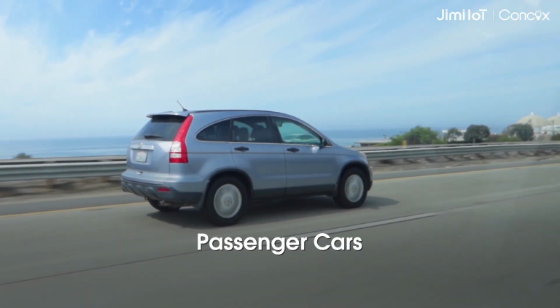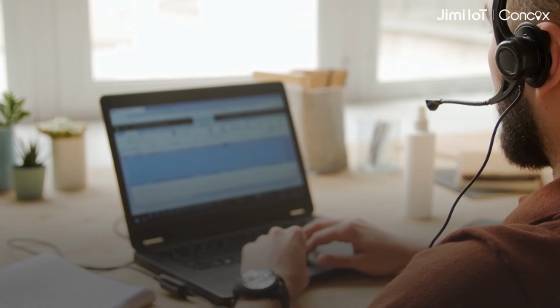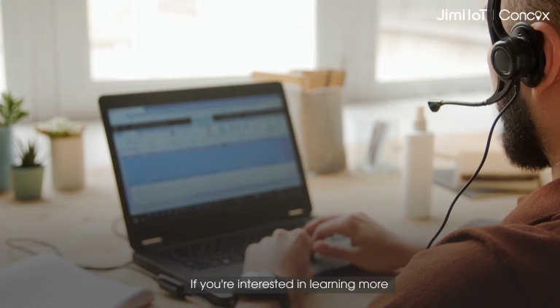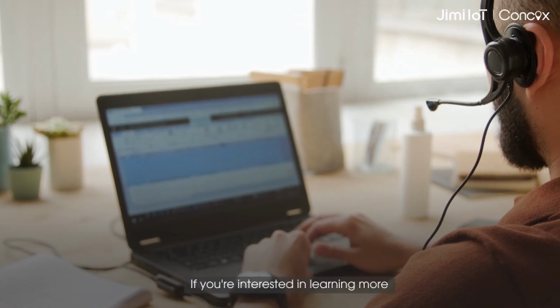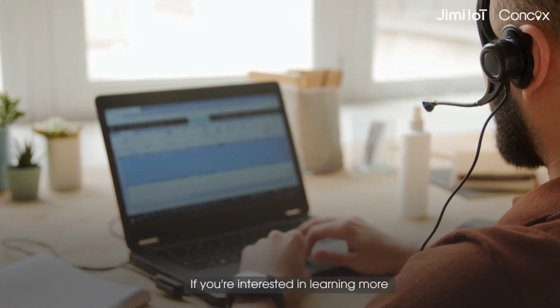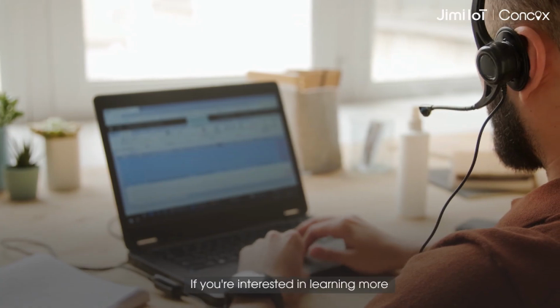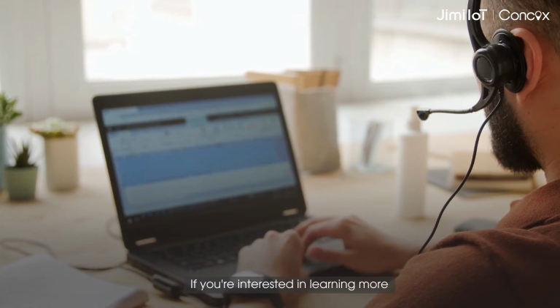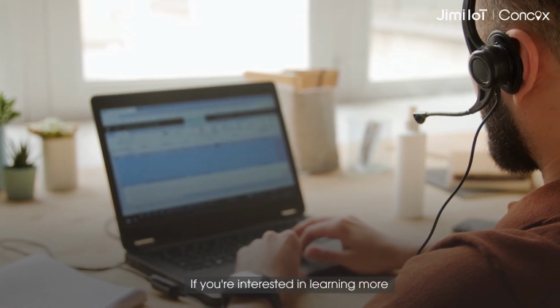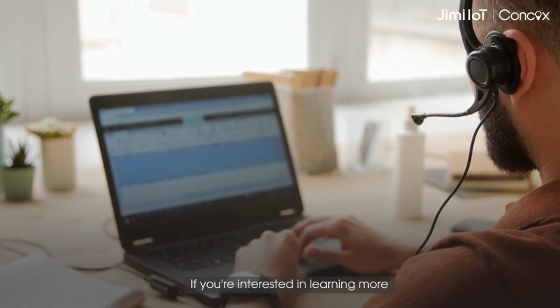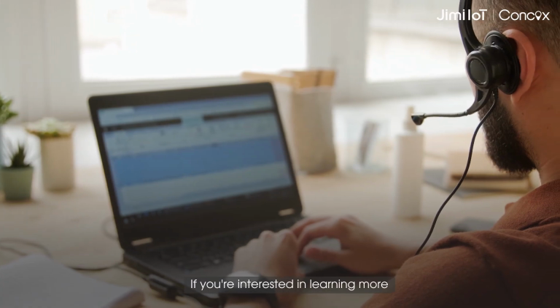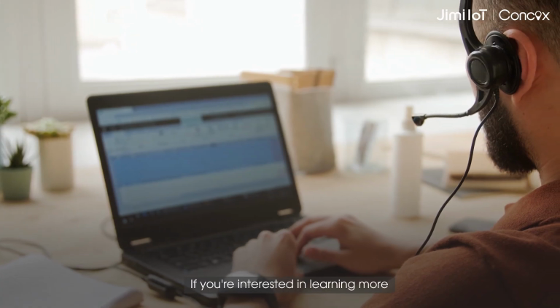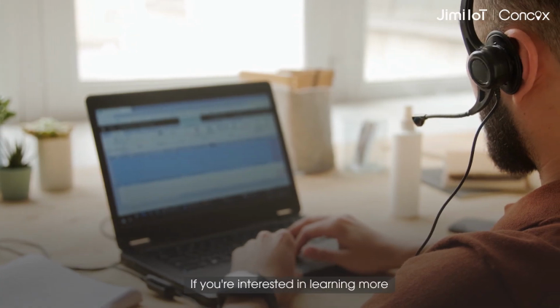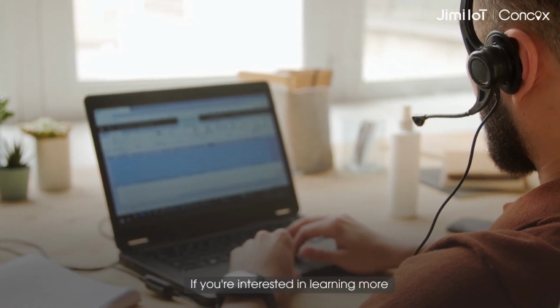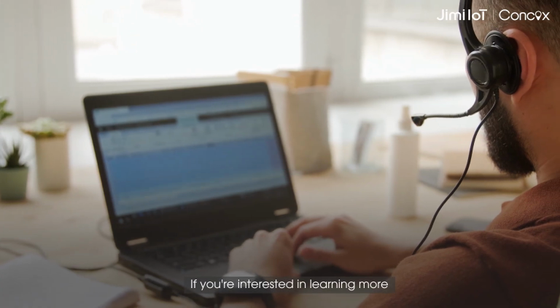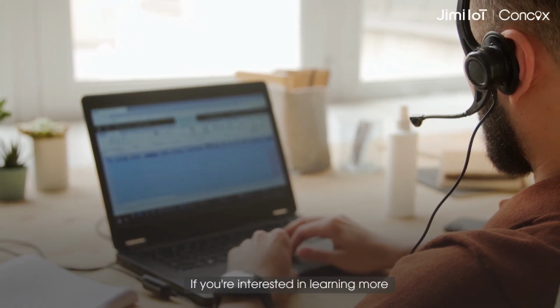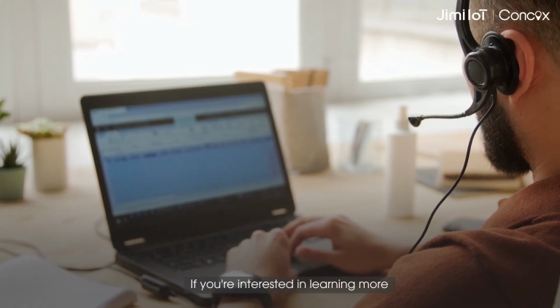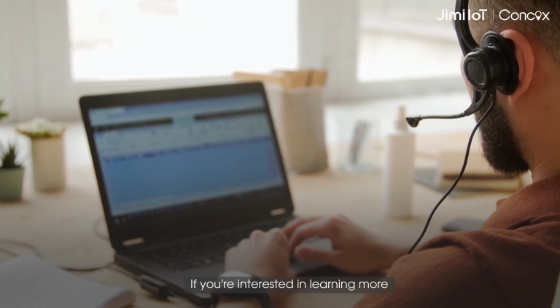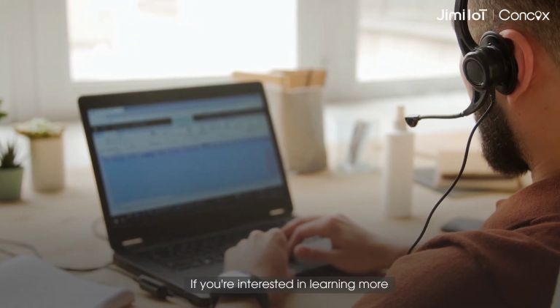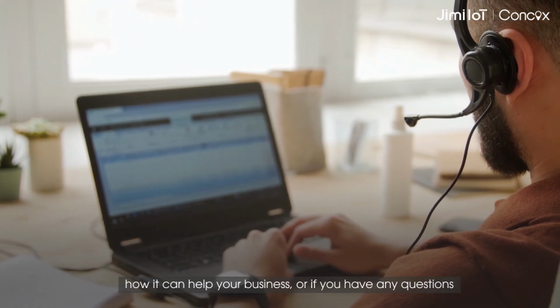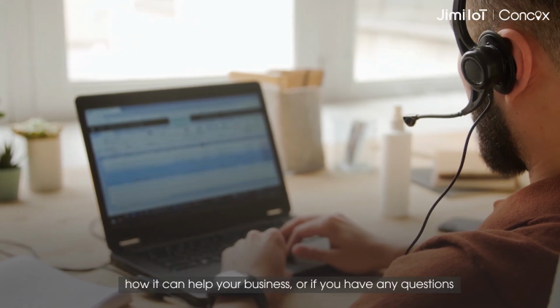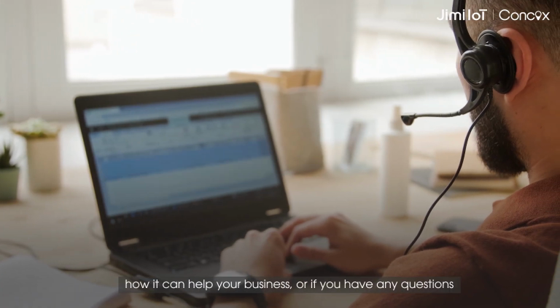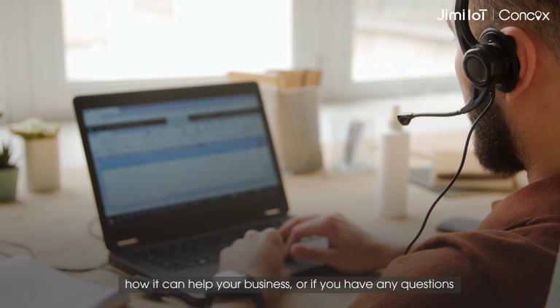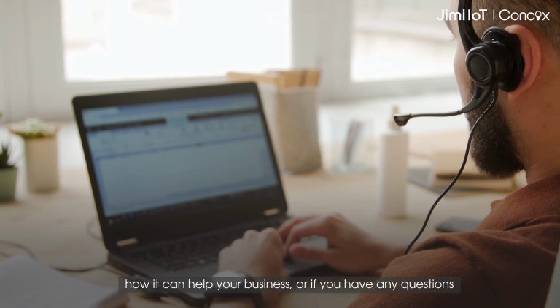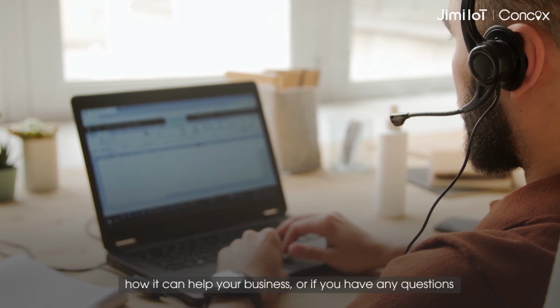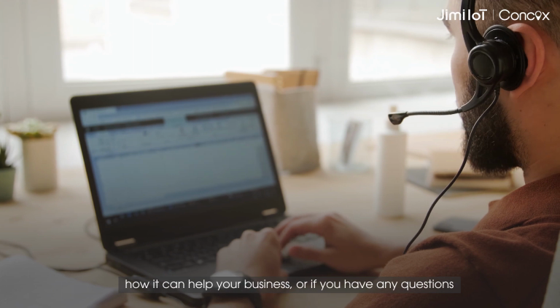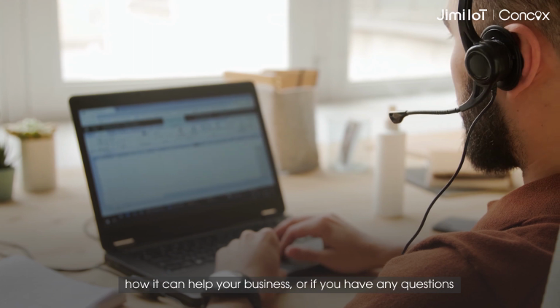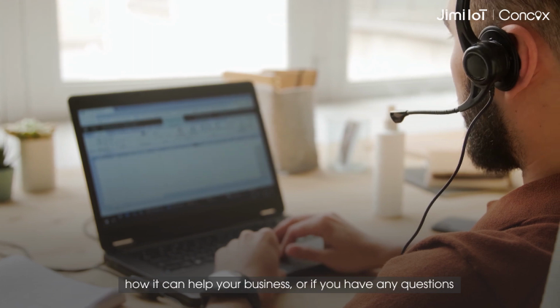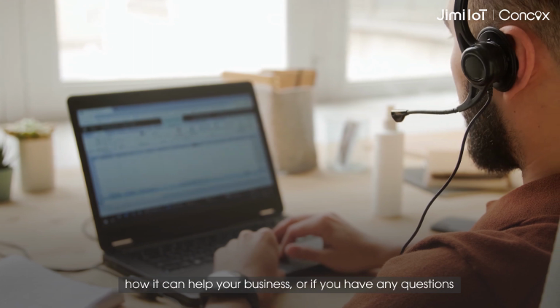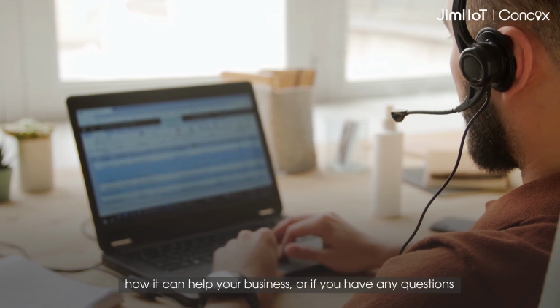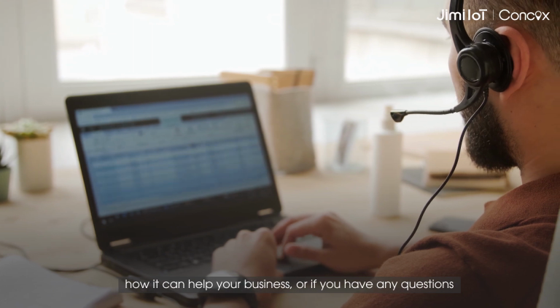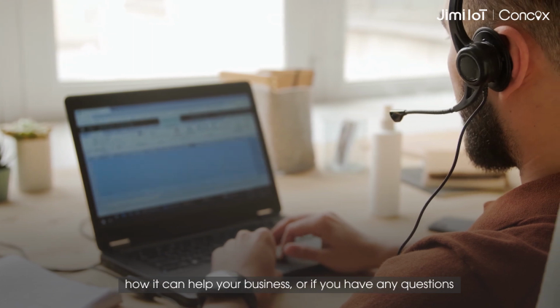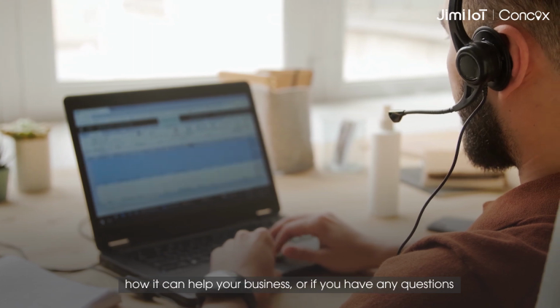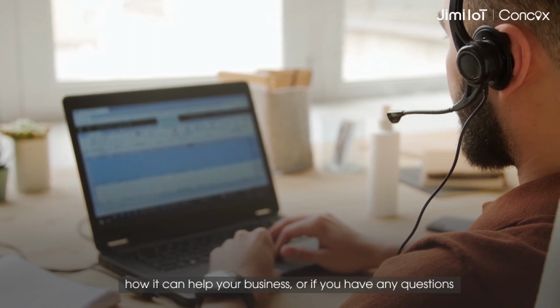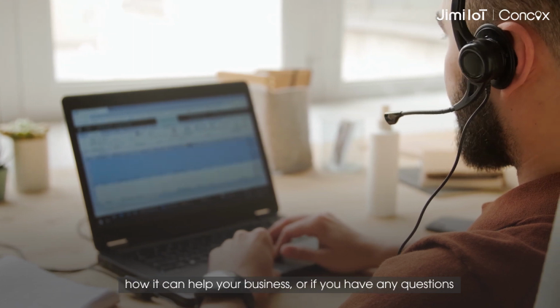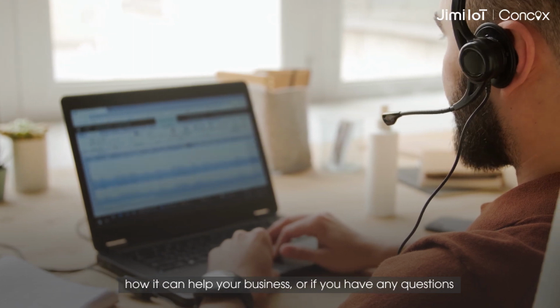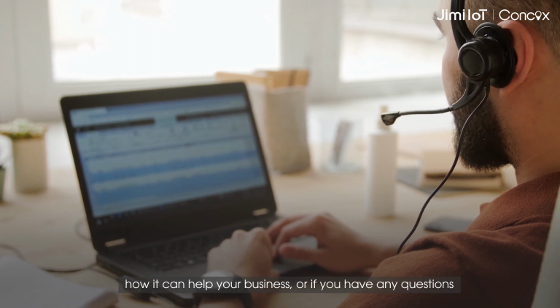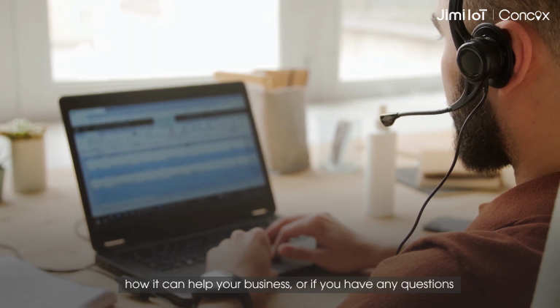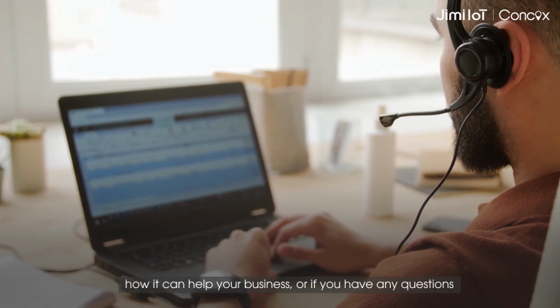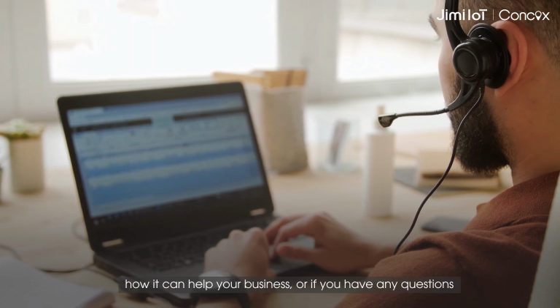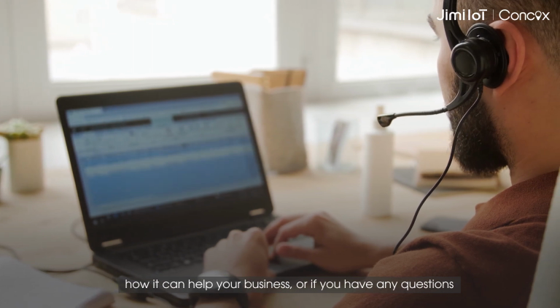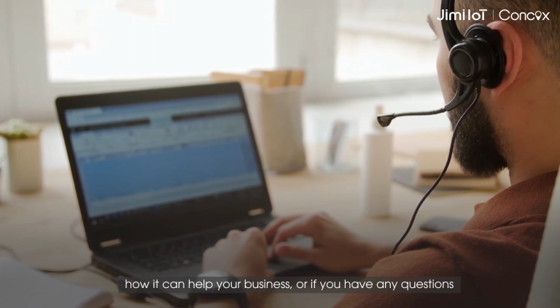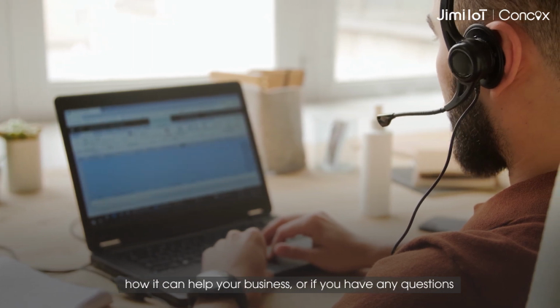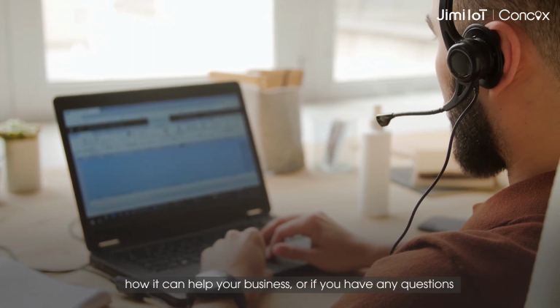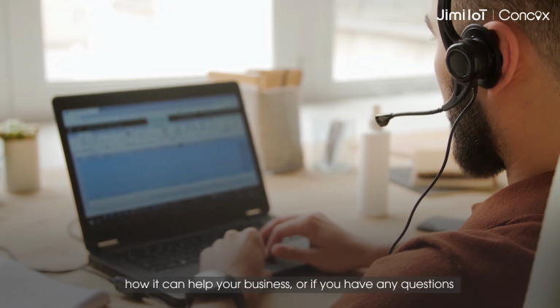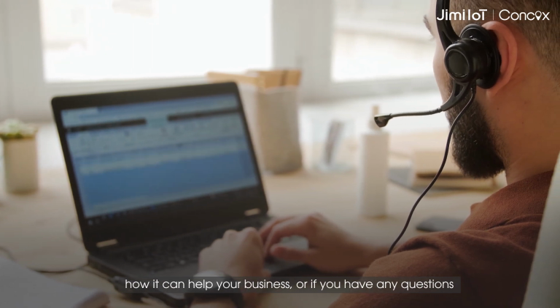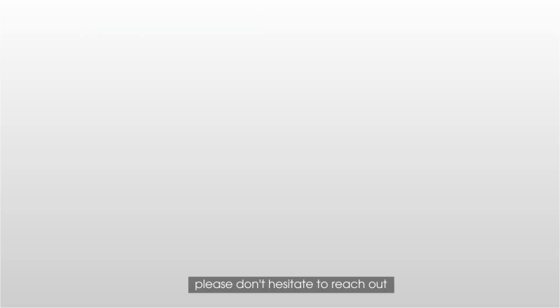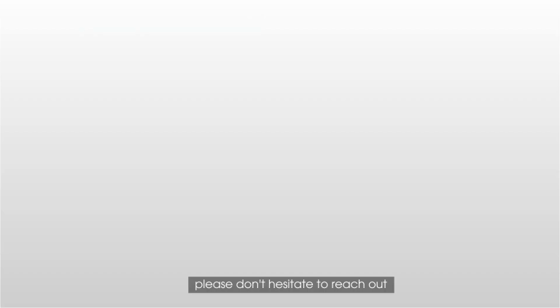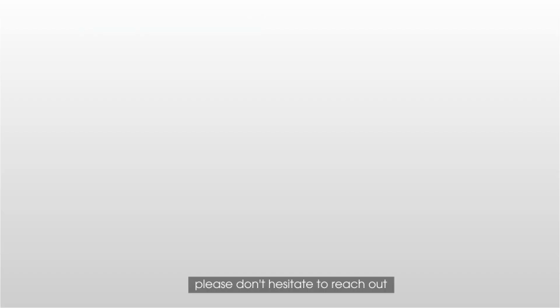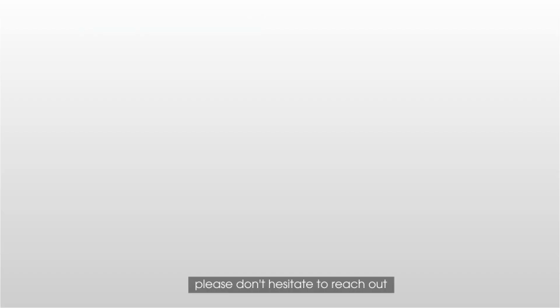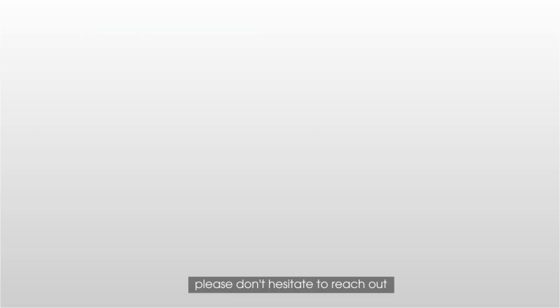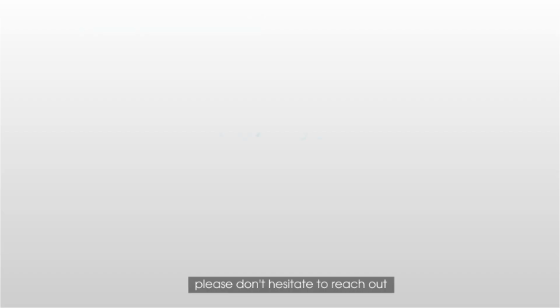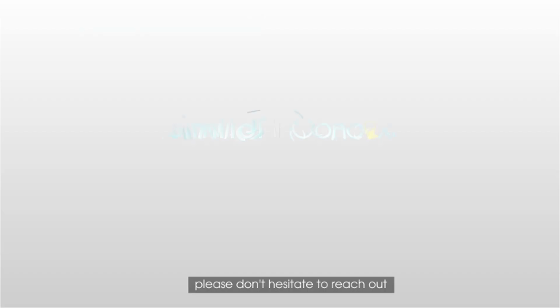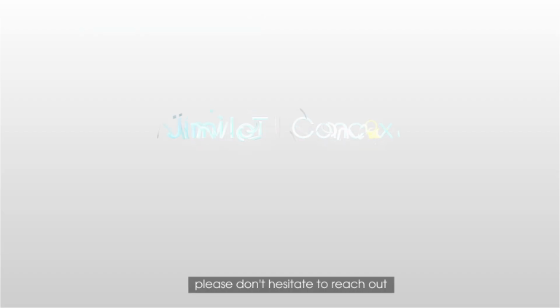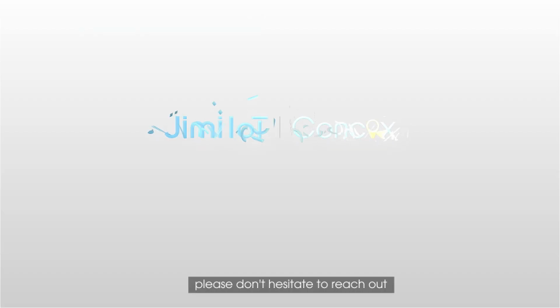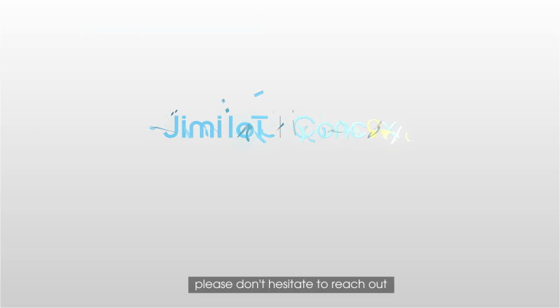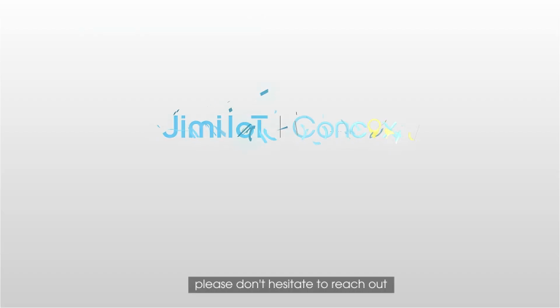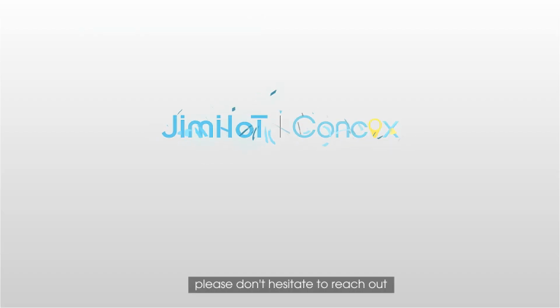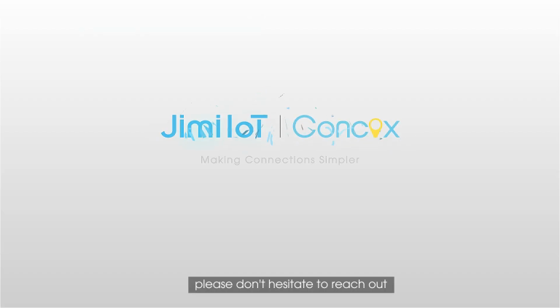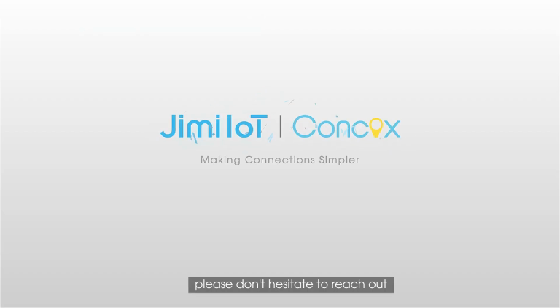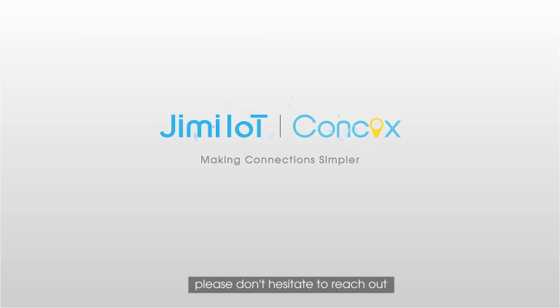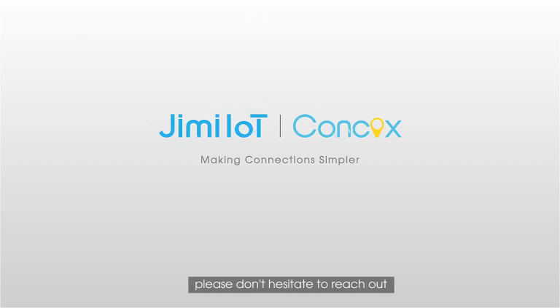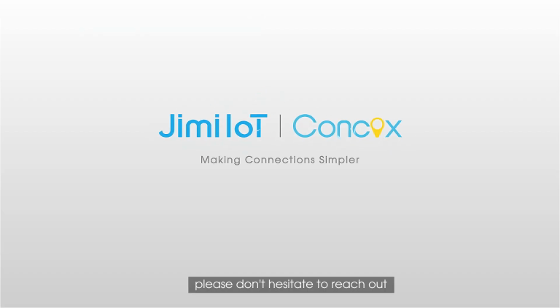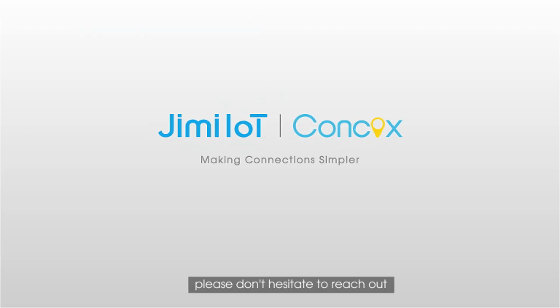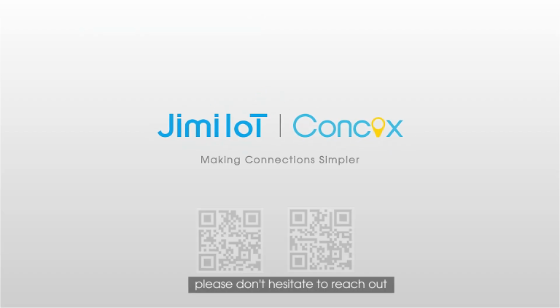If you're interested in learning more, how it can help your business, or if you have any questions, please don't hesitate to reach out.